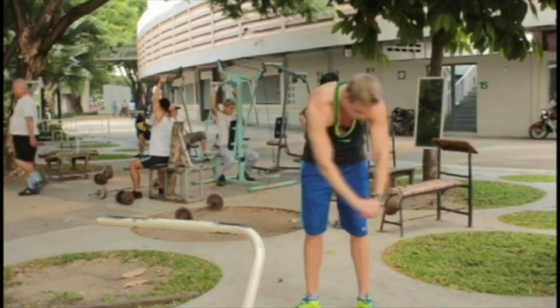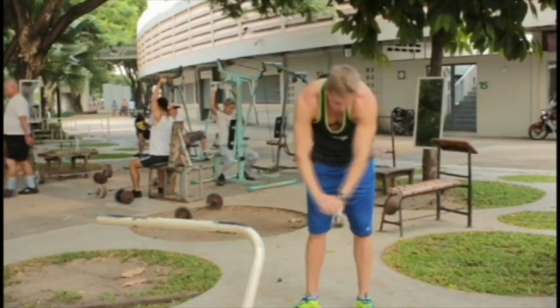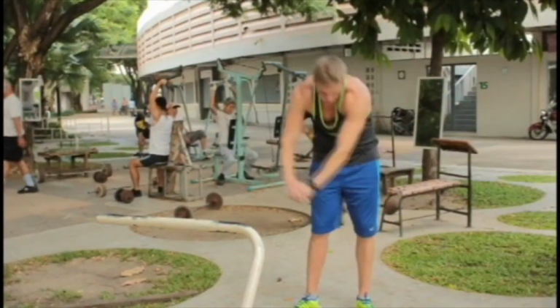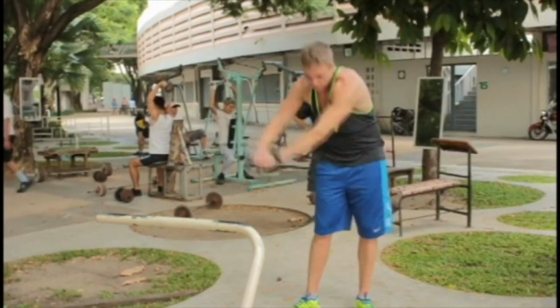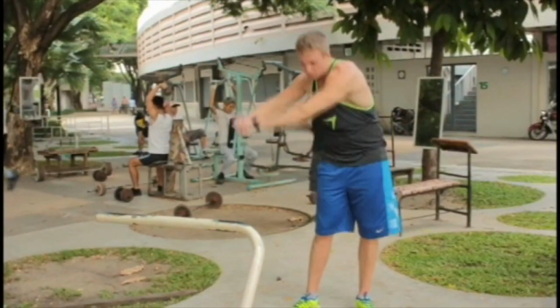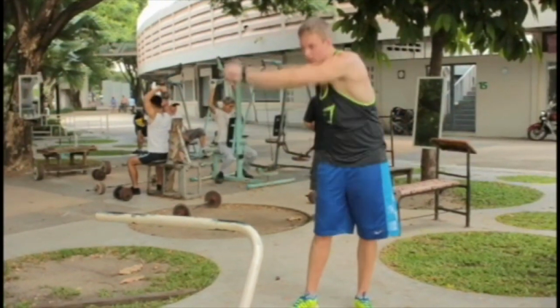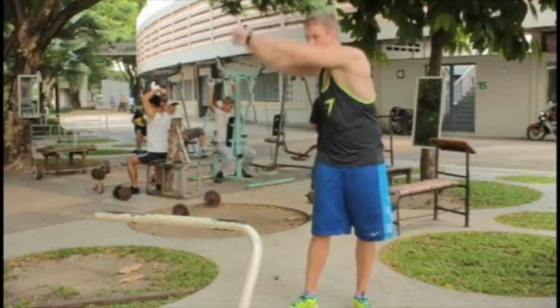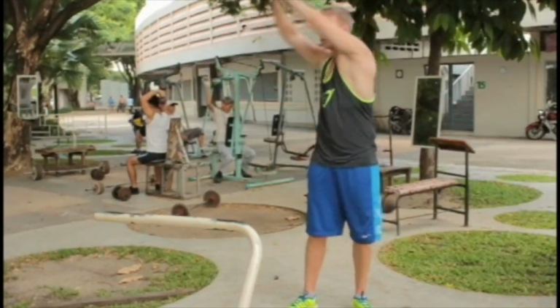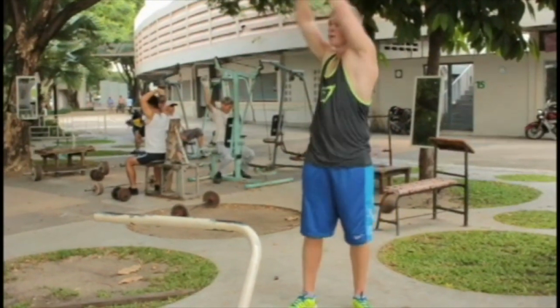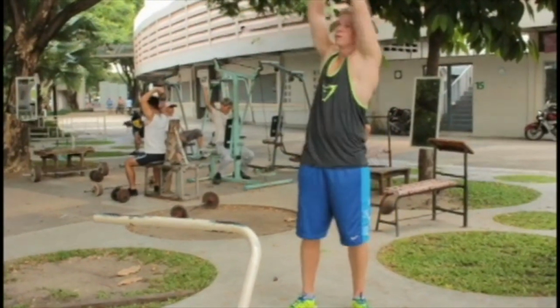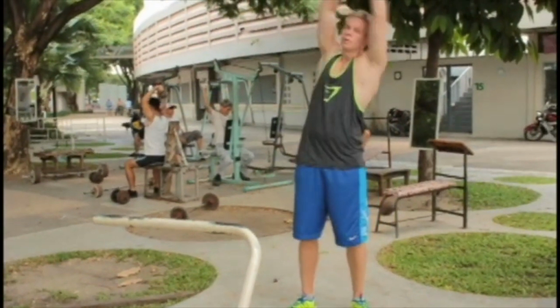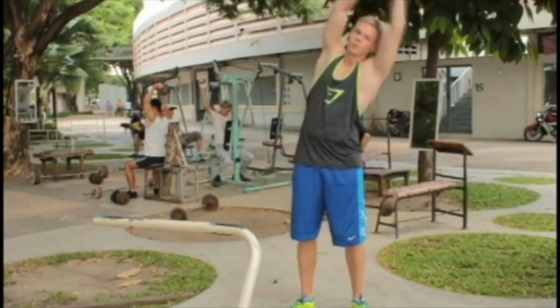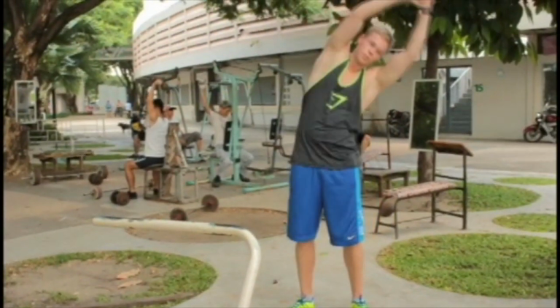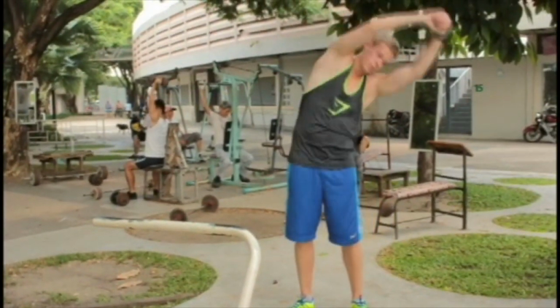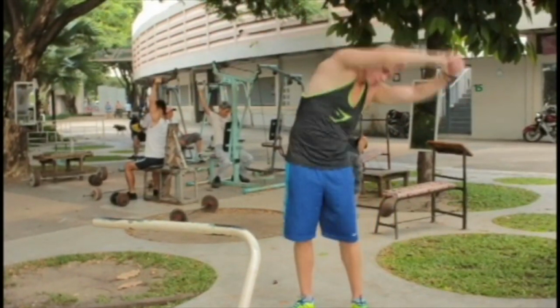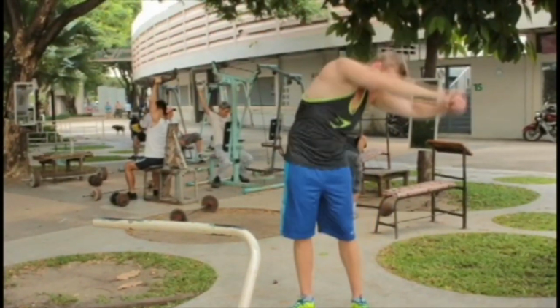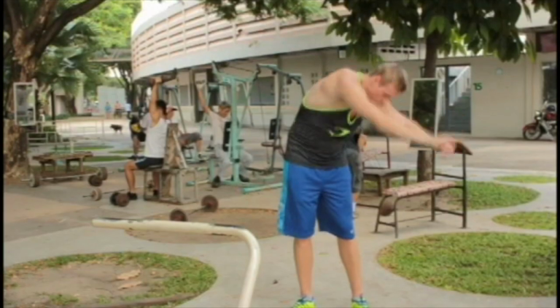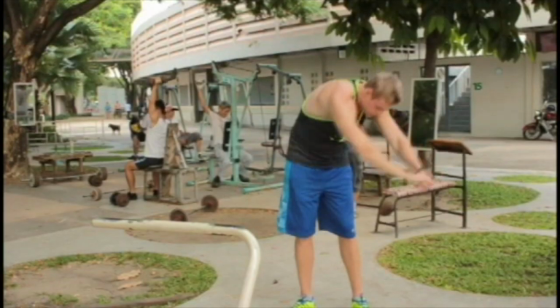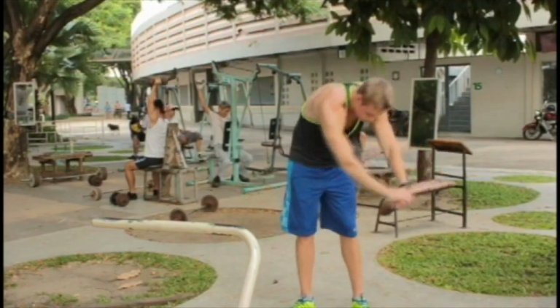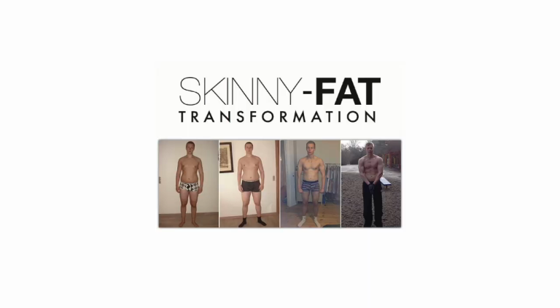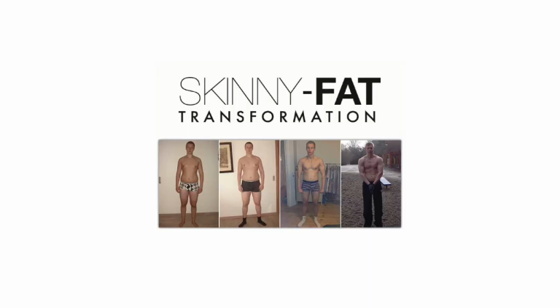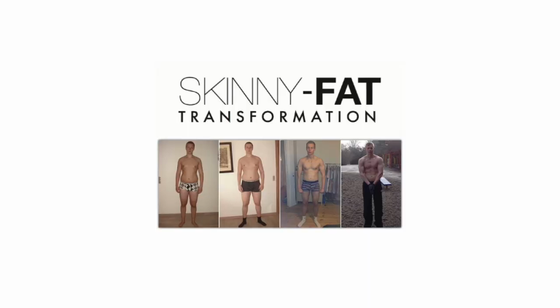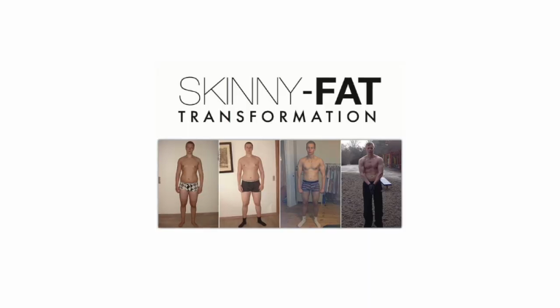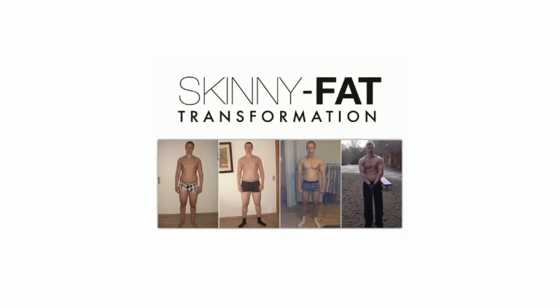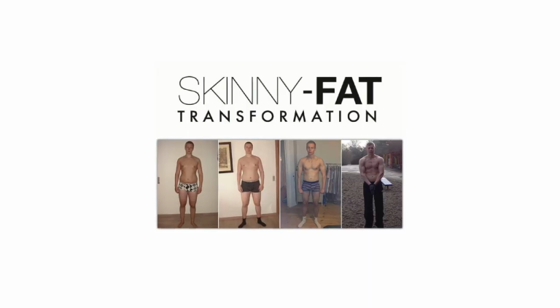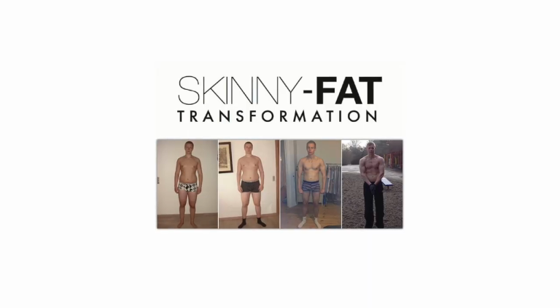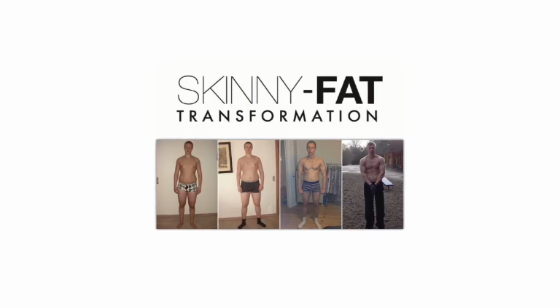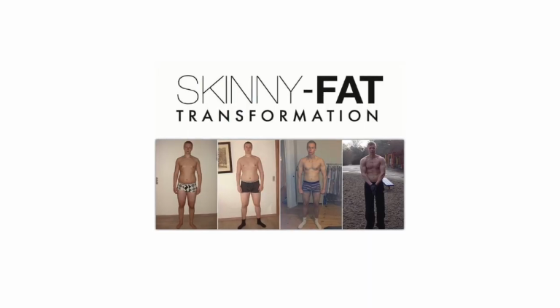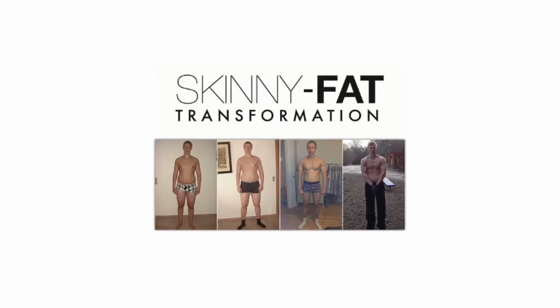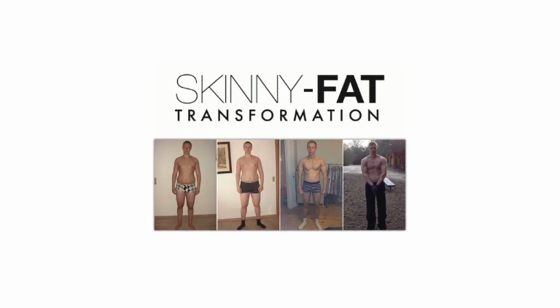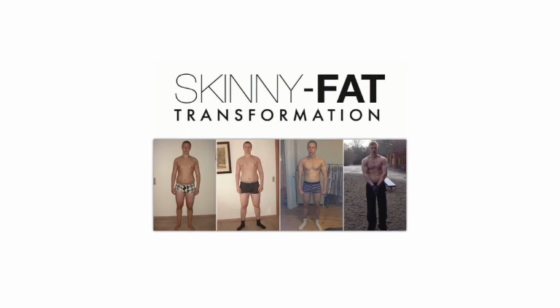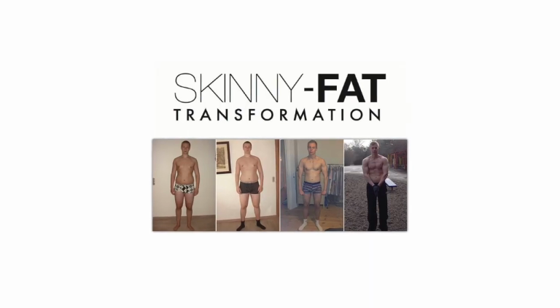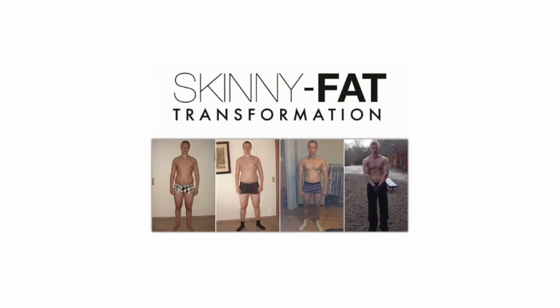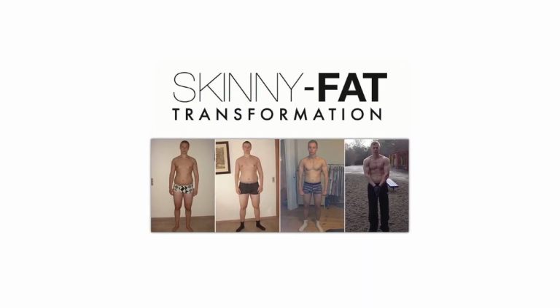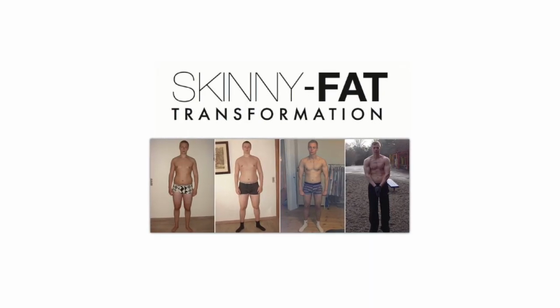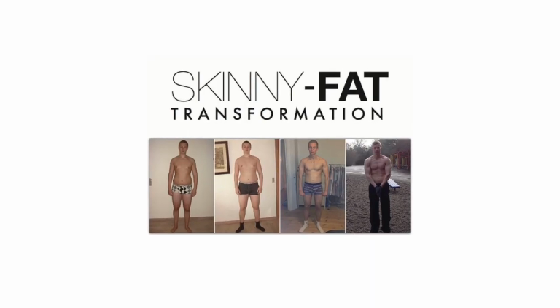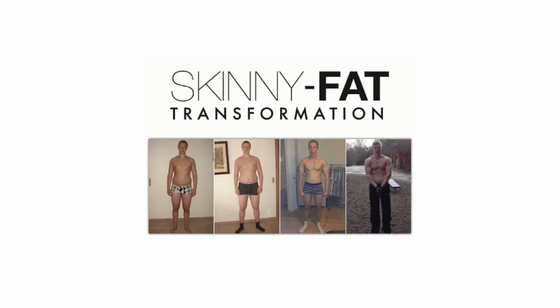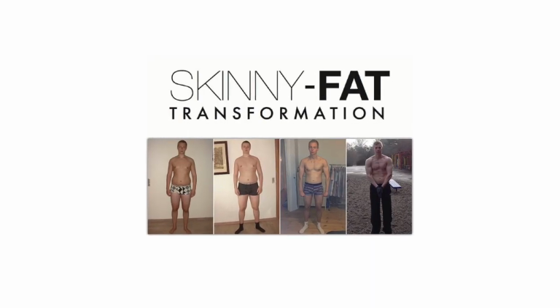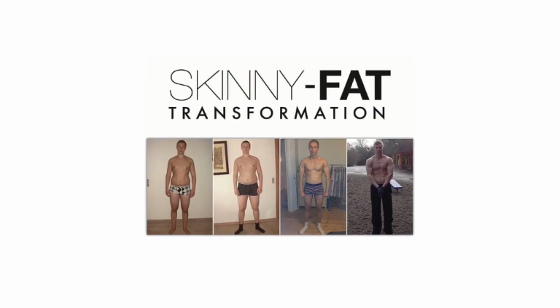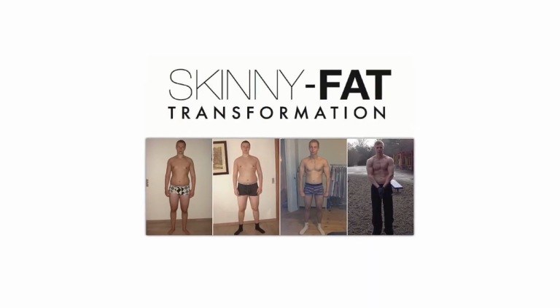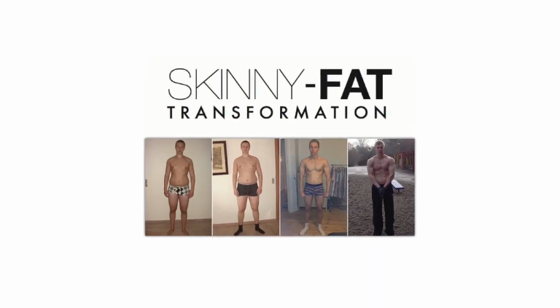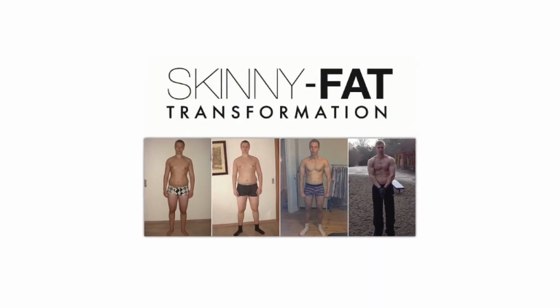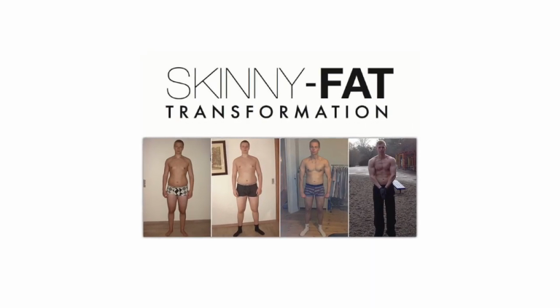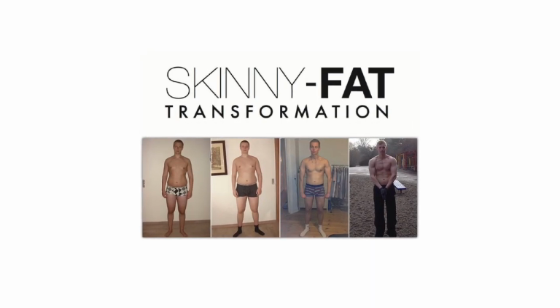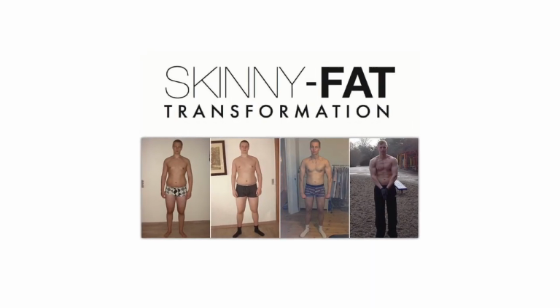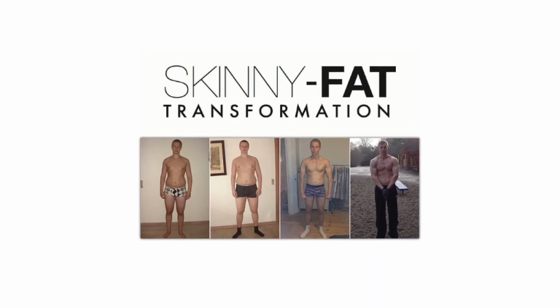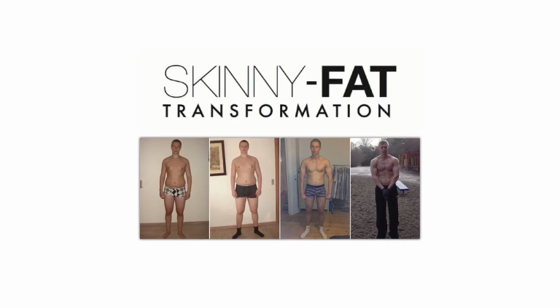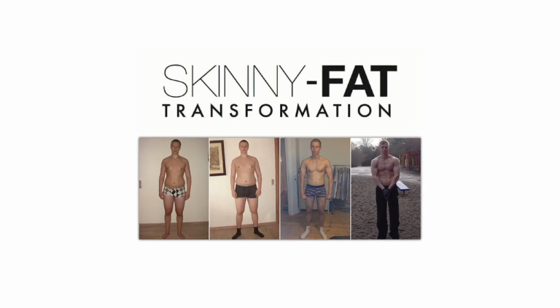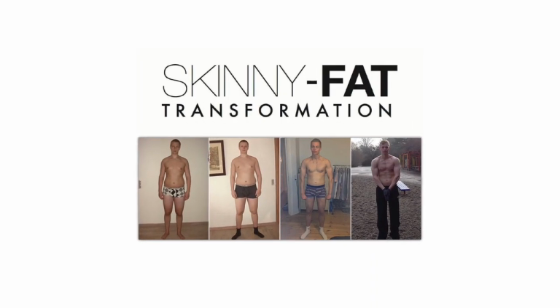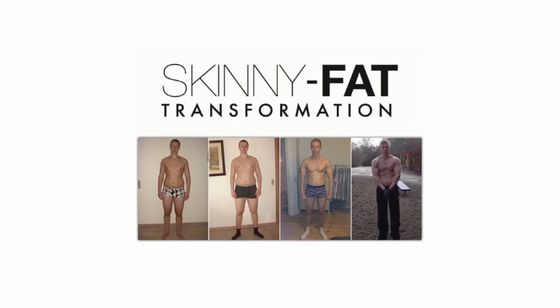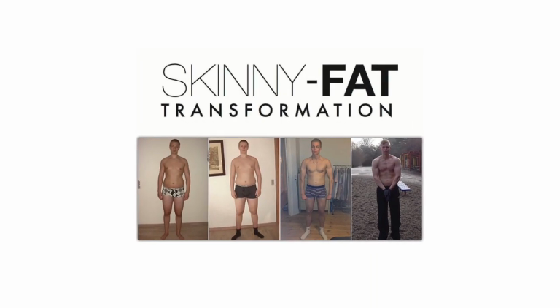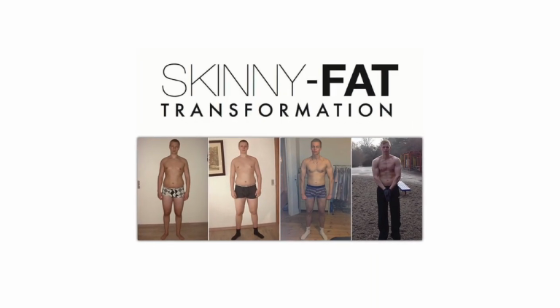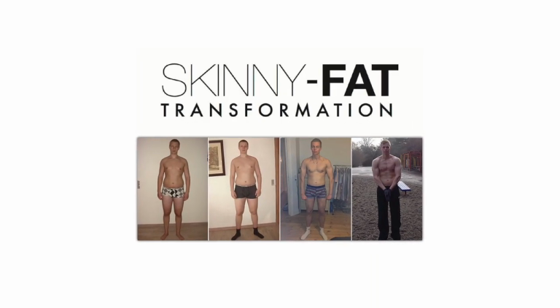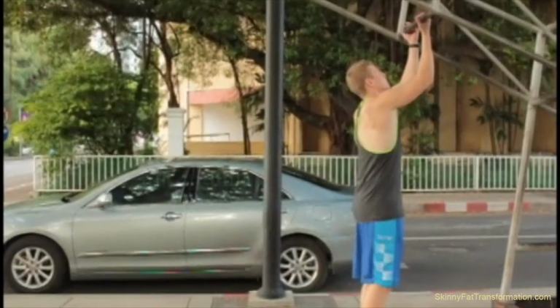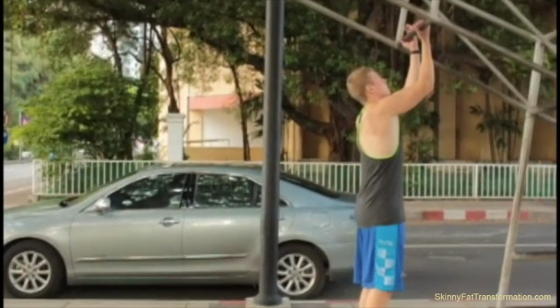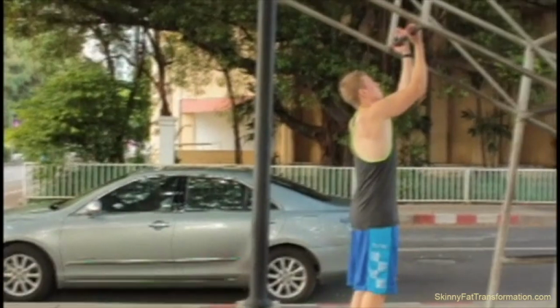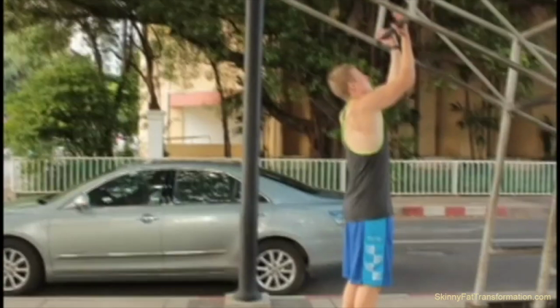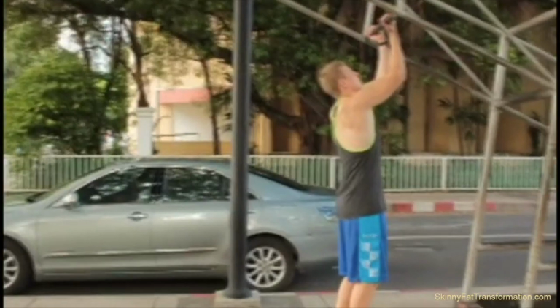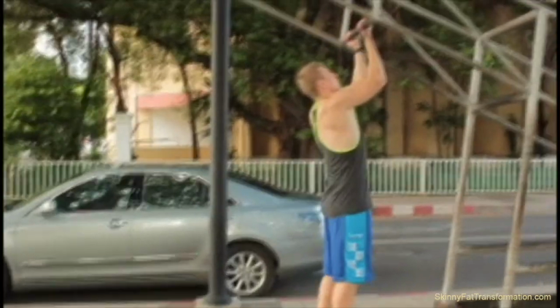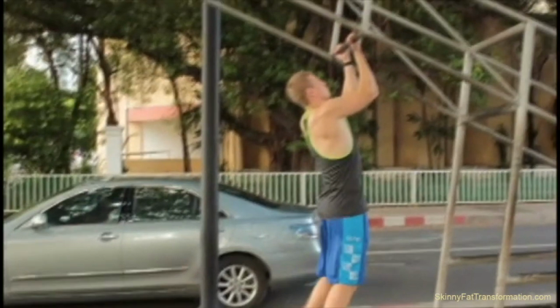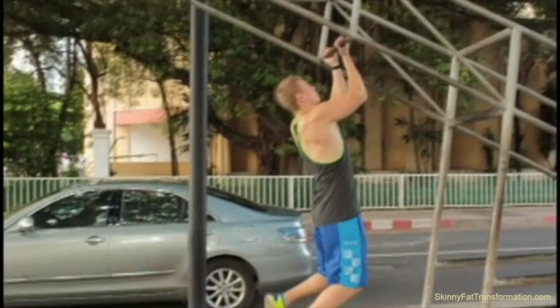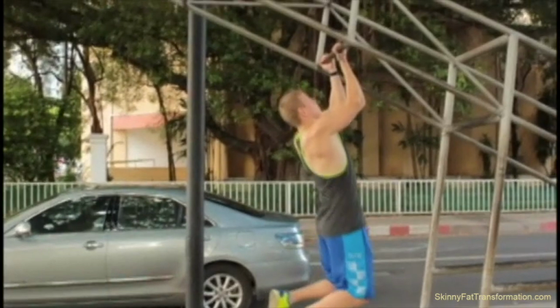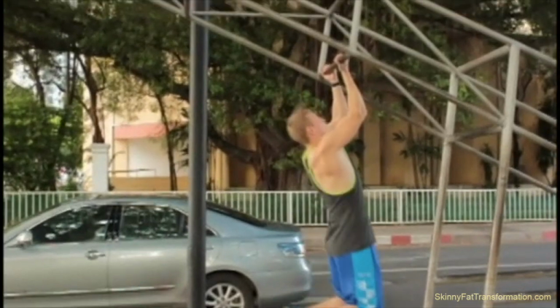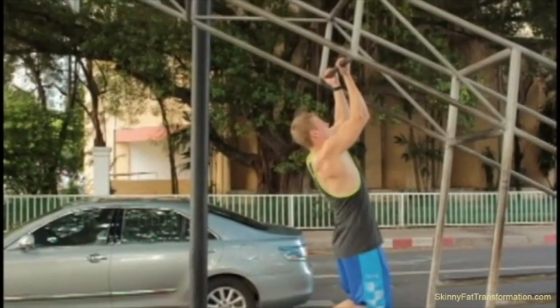In this video, I basically want to show you my upper body workout, which I did in a street workout place in Bangkok, close to my university.